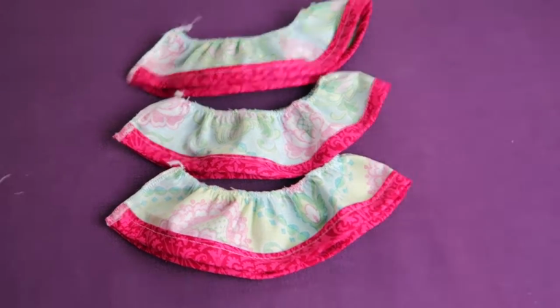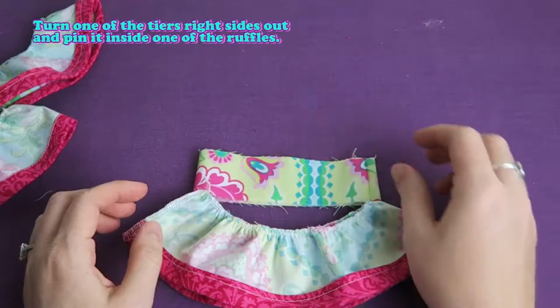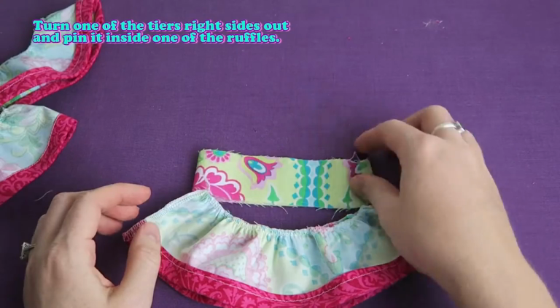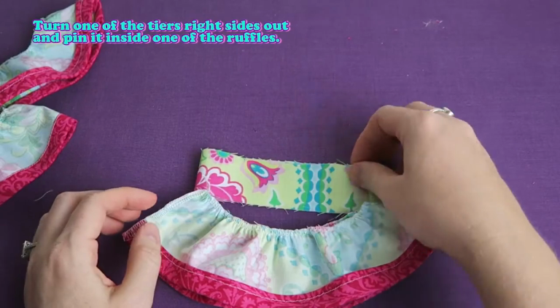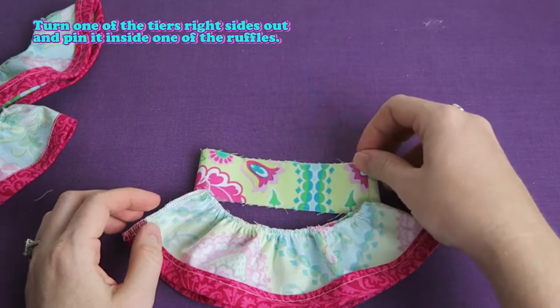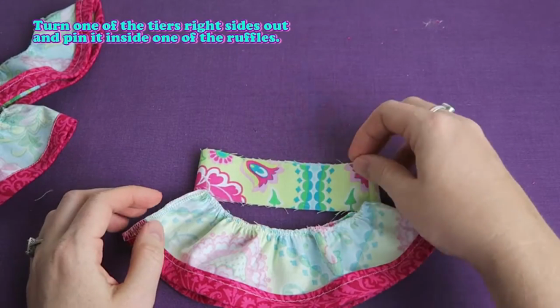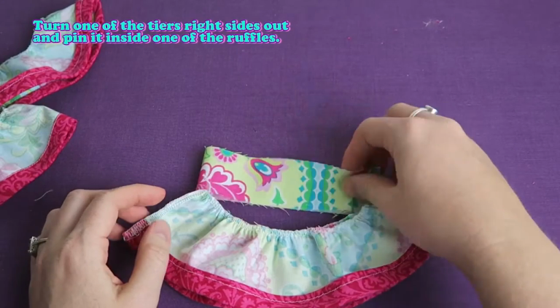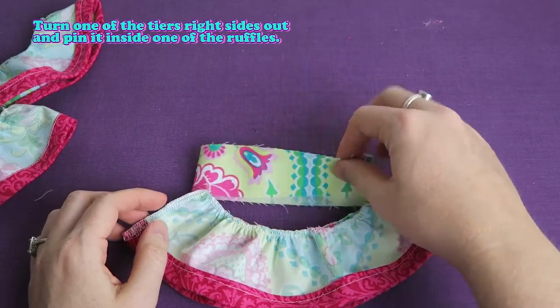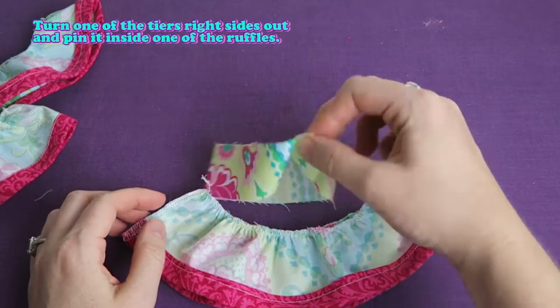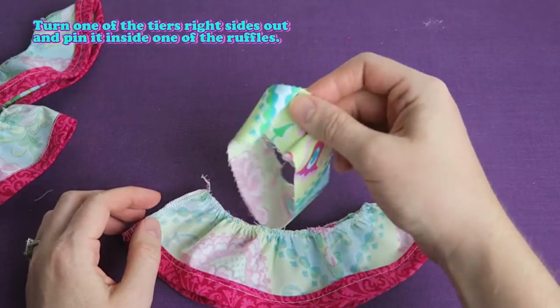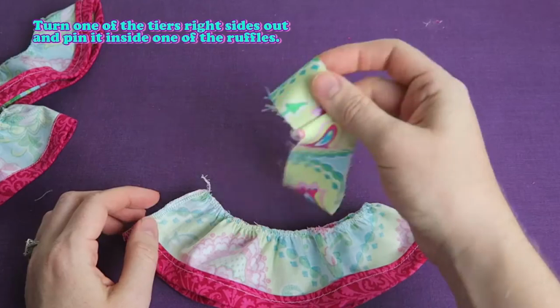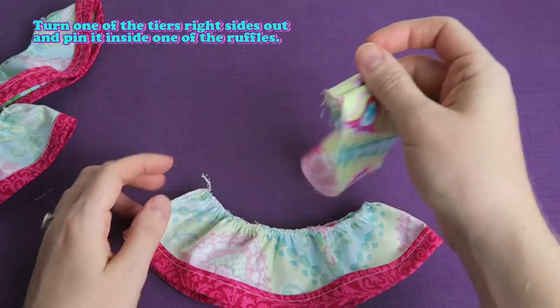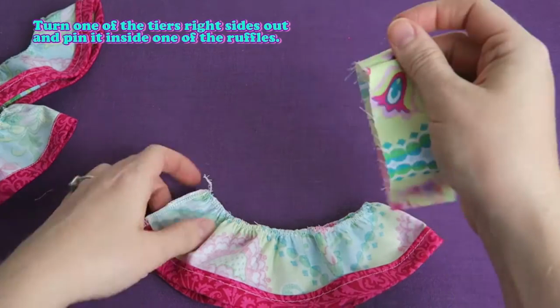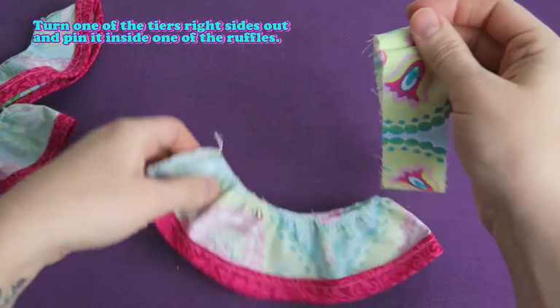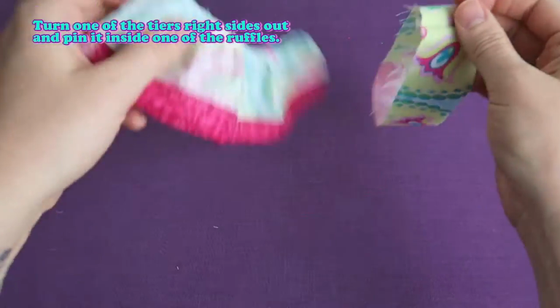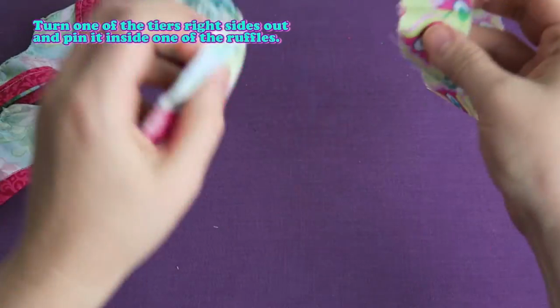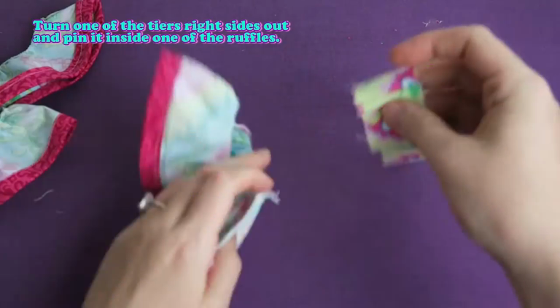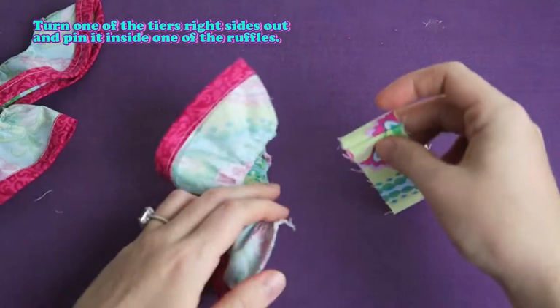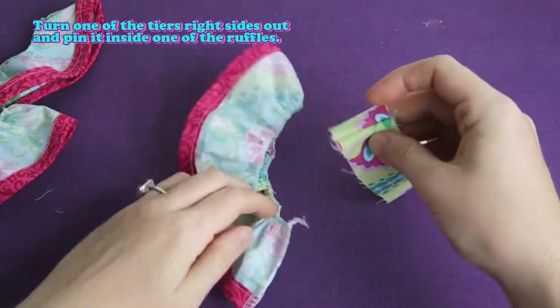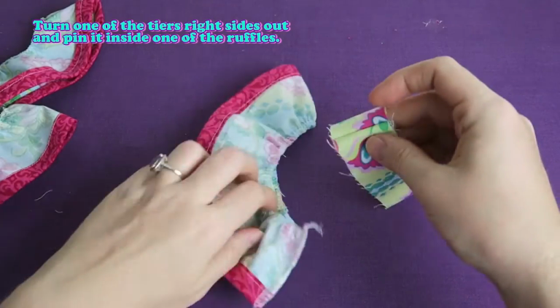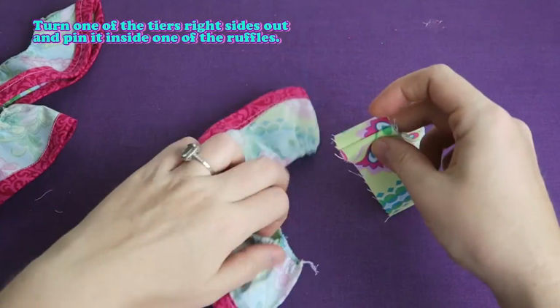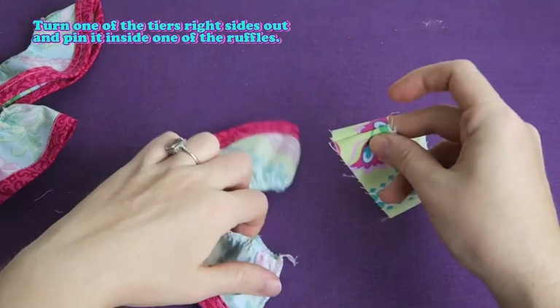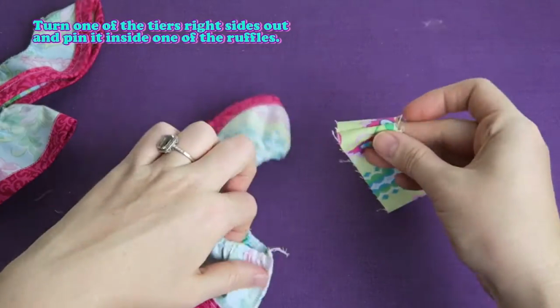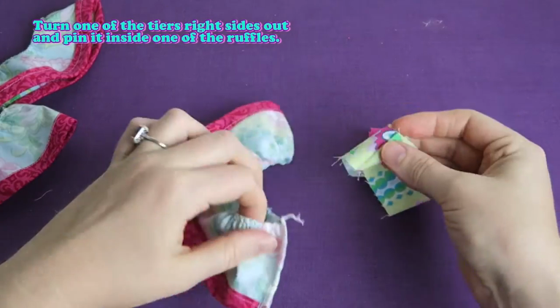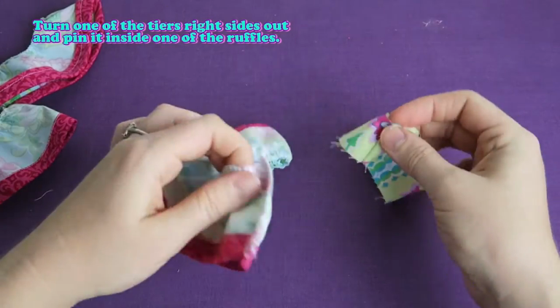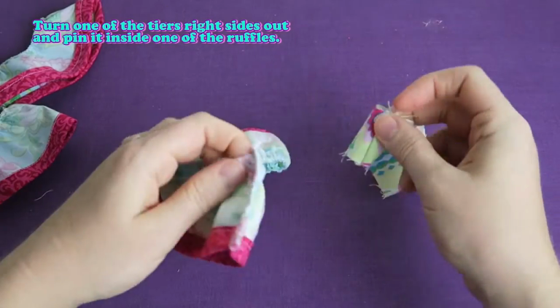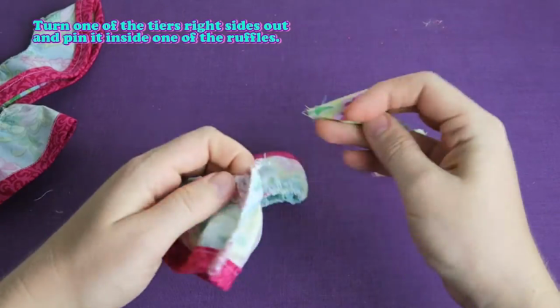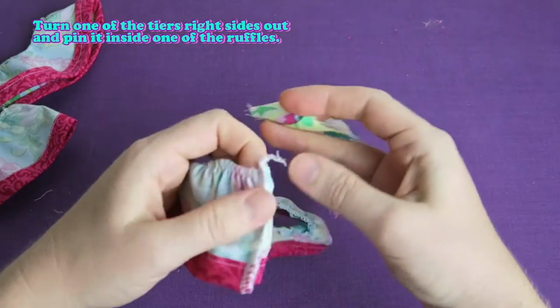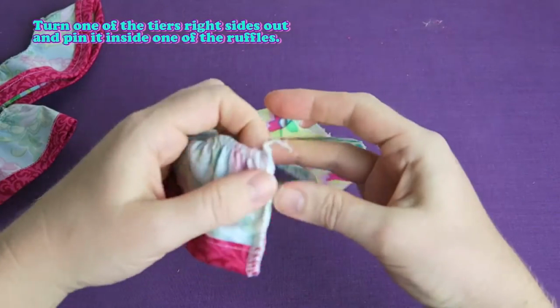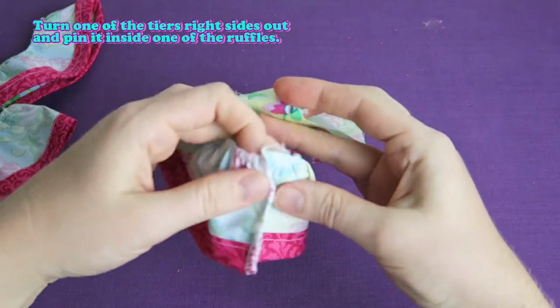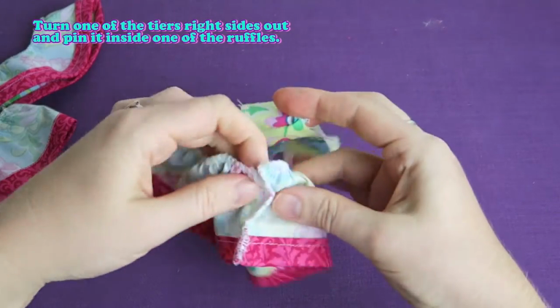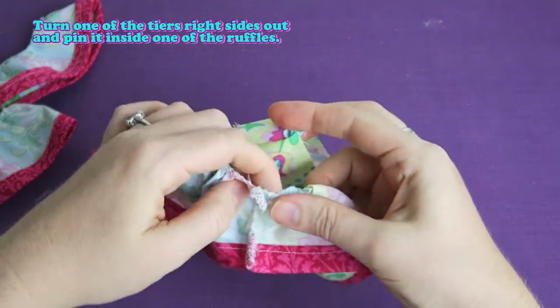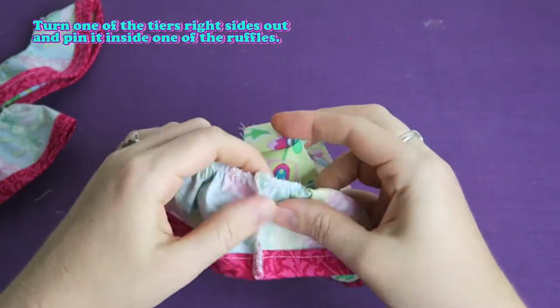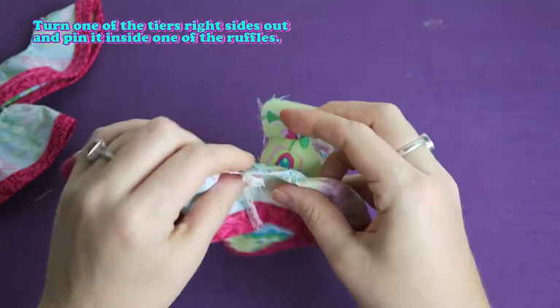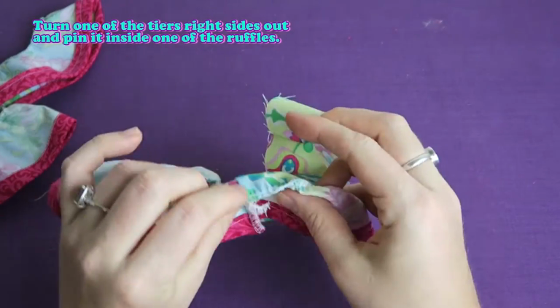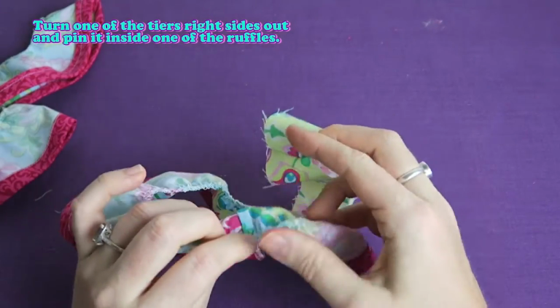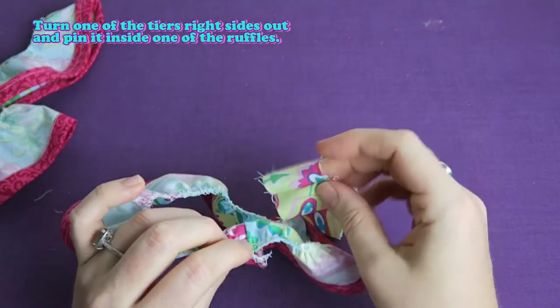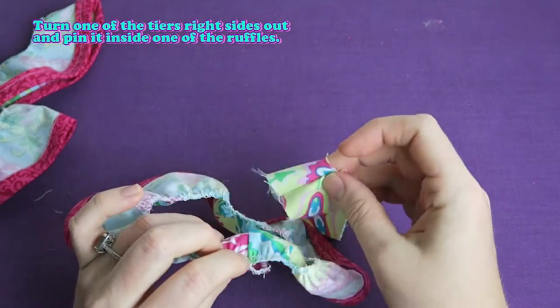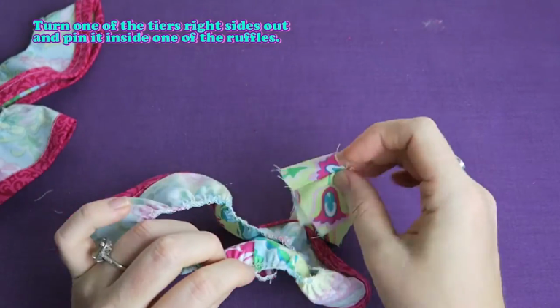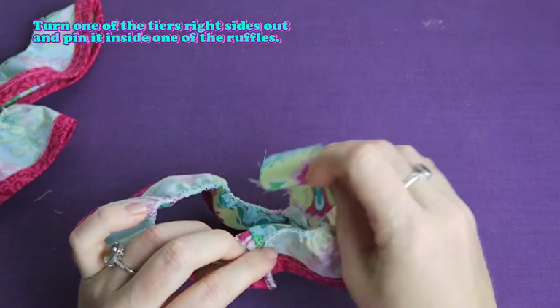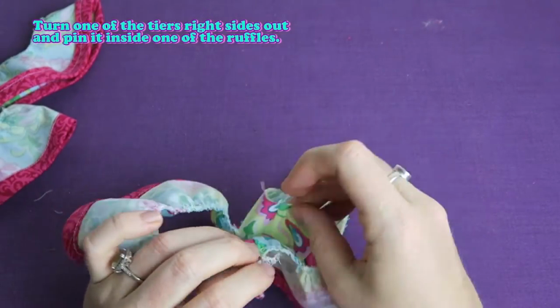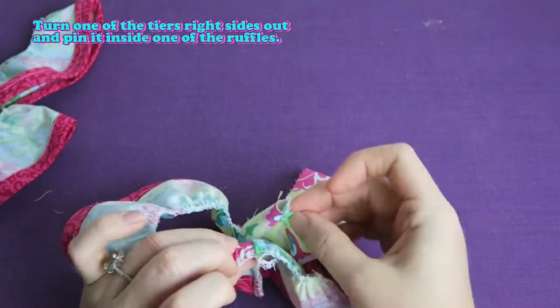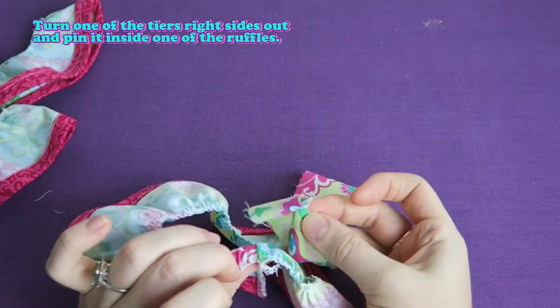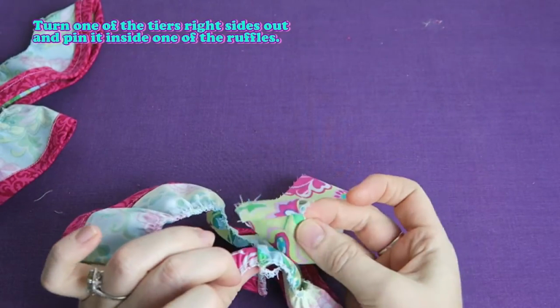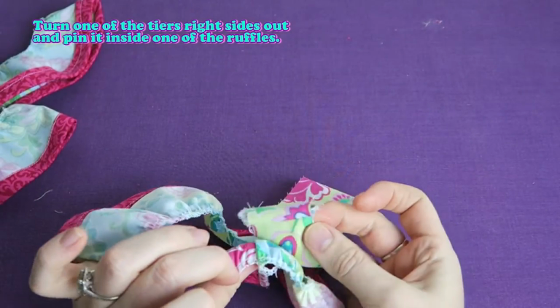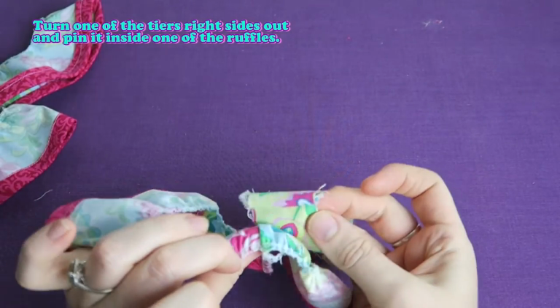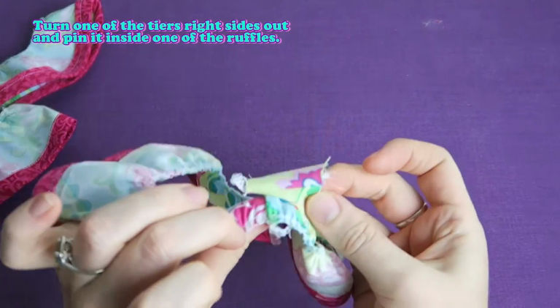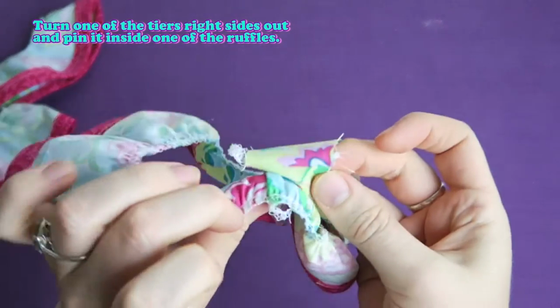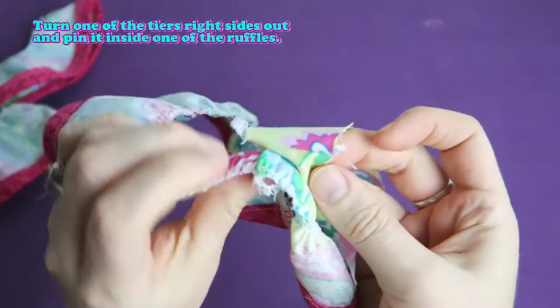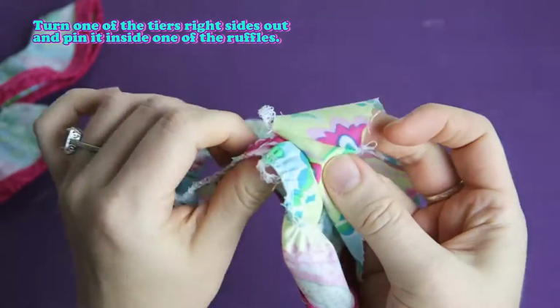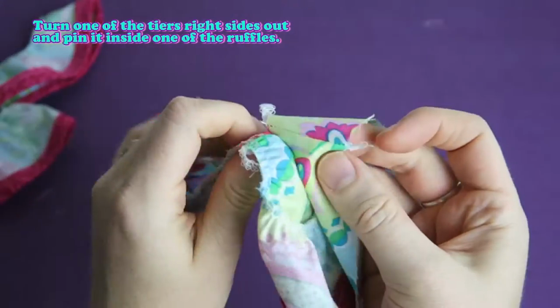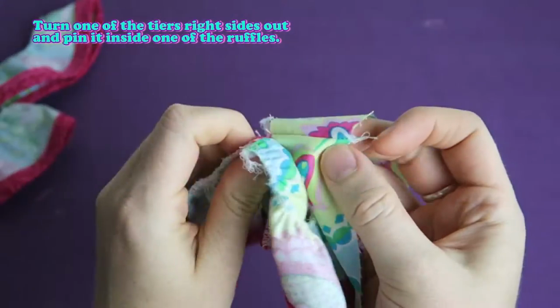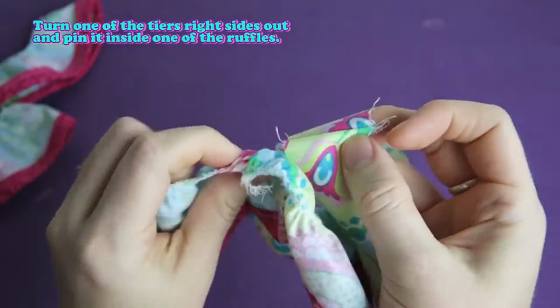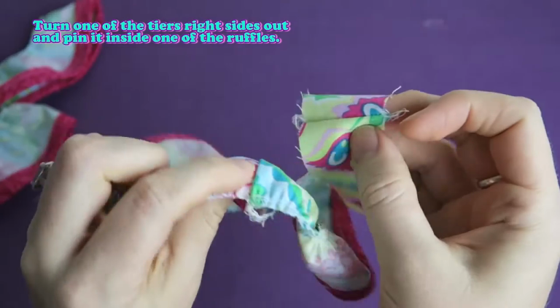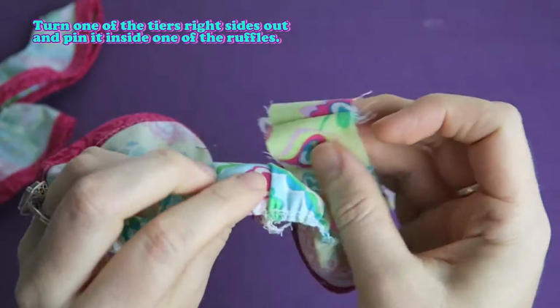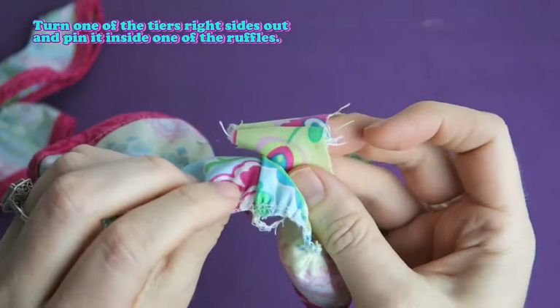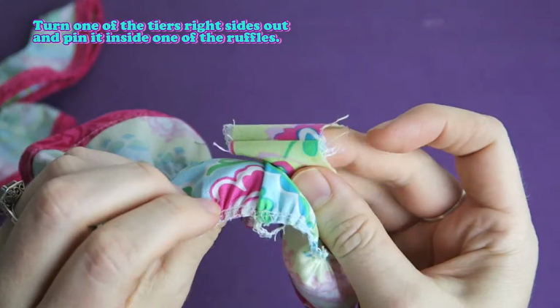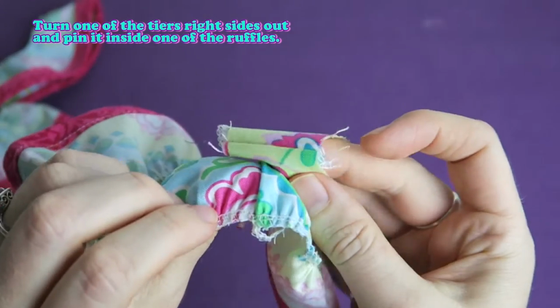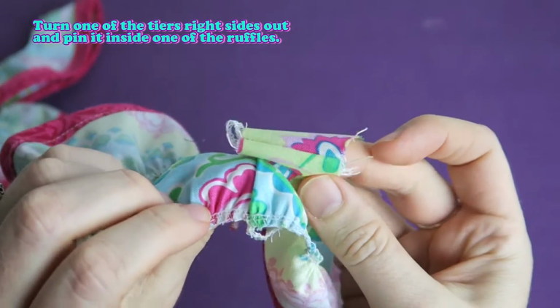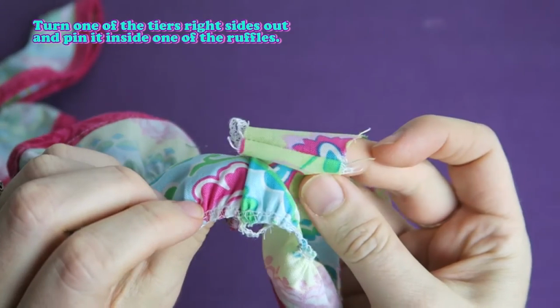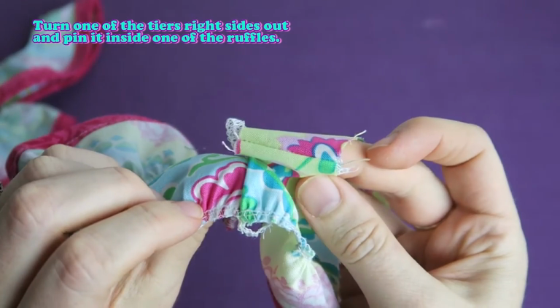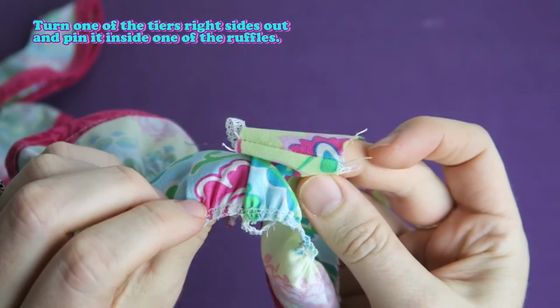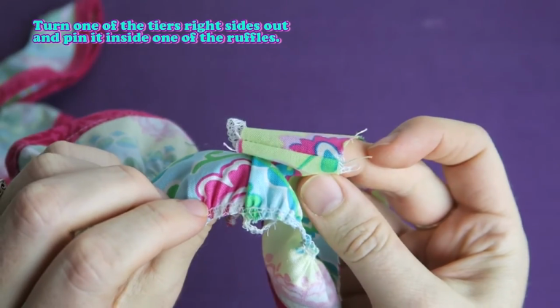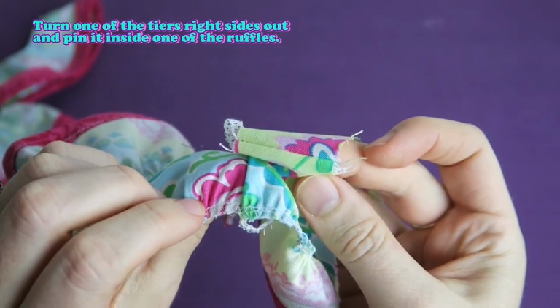Turn one of the tiers right sides out and pin it inside one of the ruffles. That'll be our first bottom ruffle here.